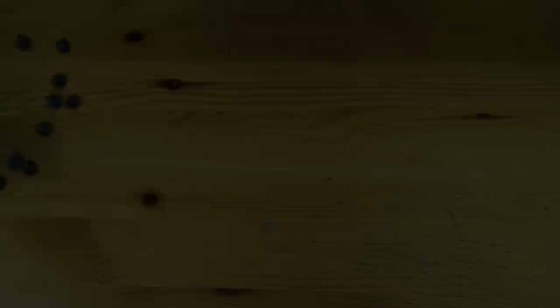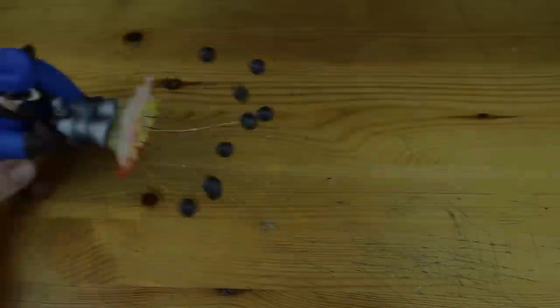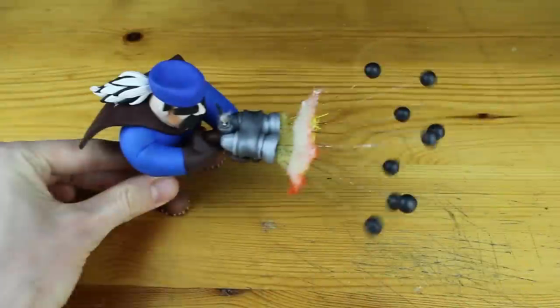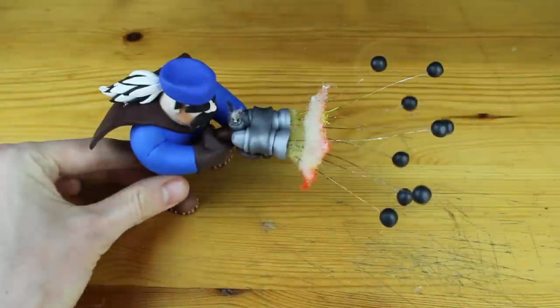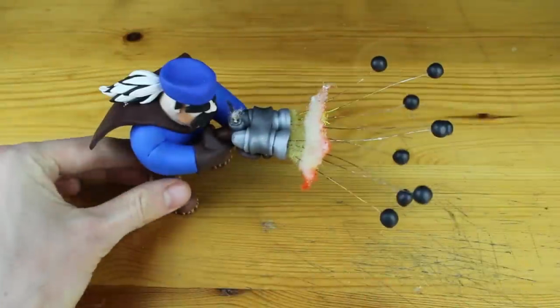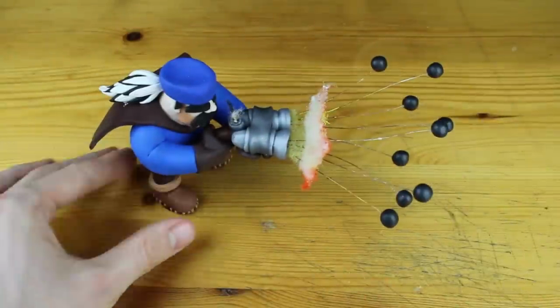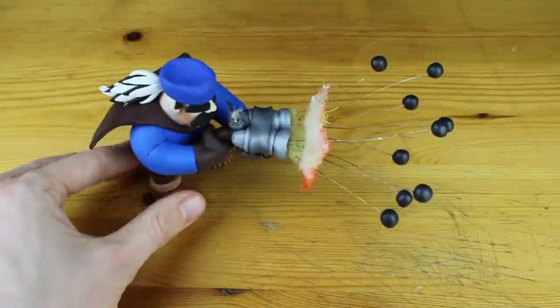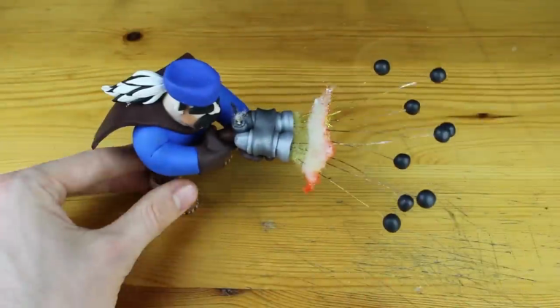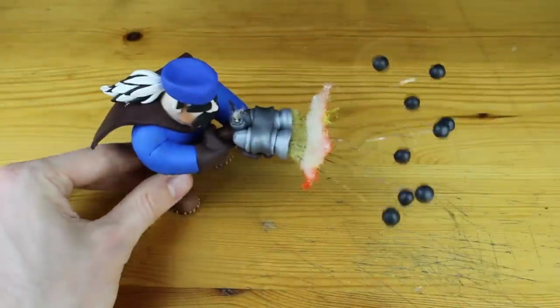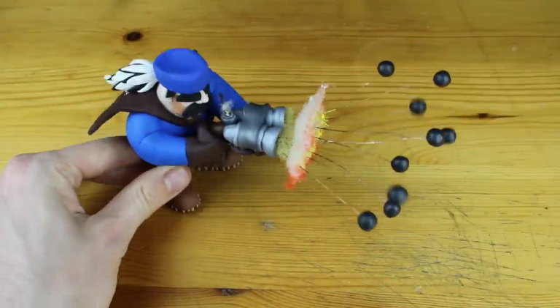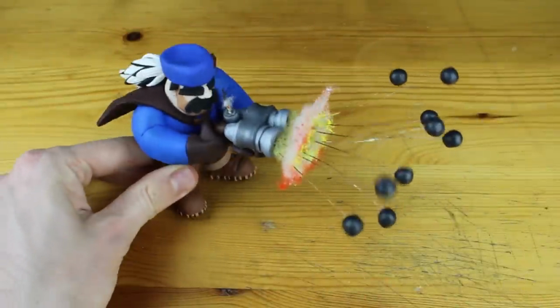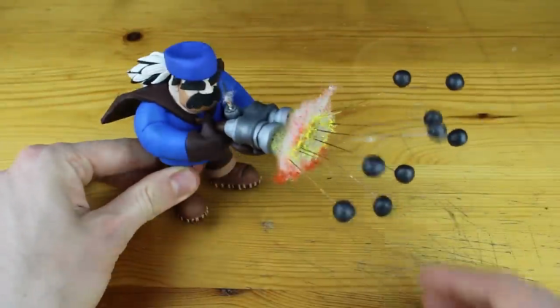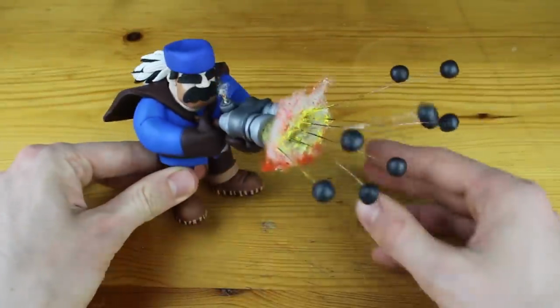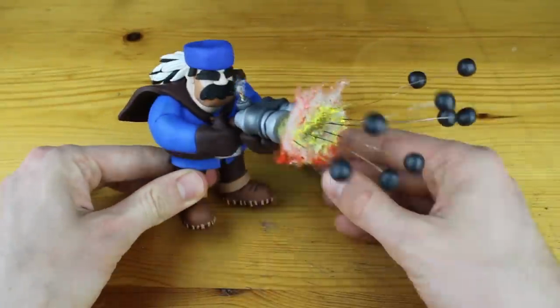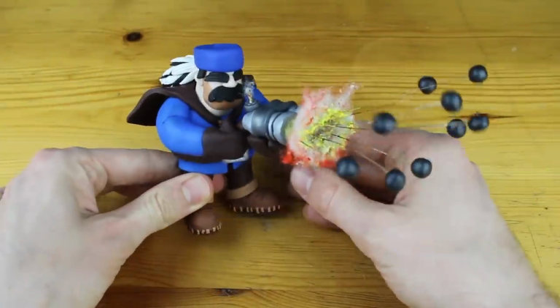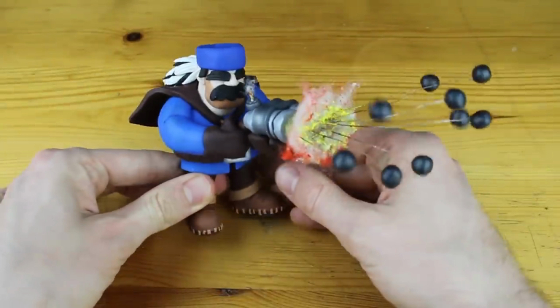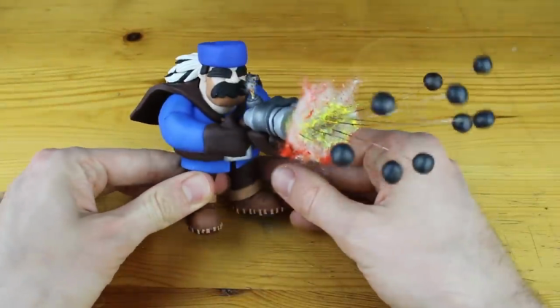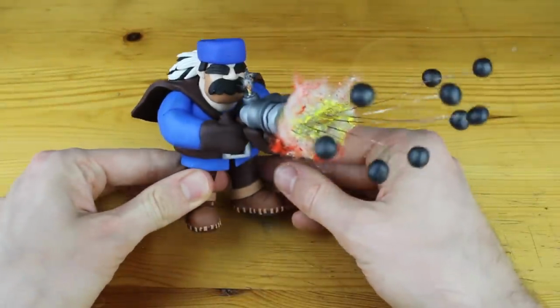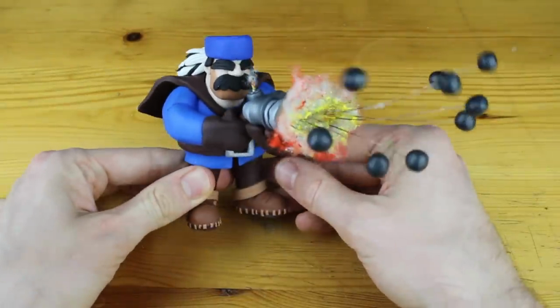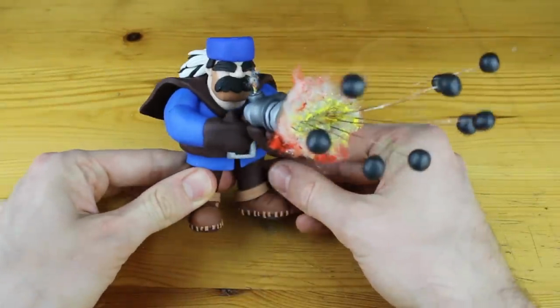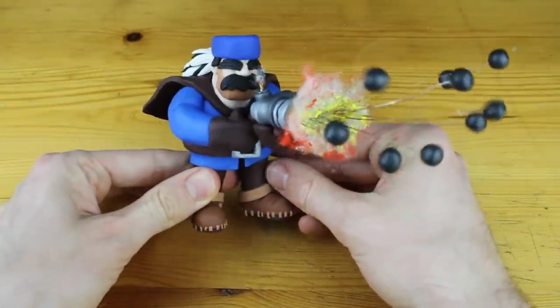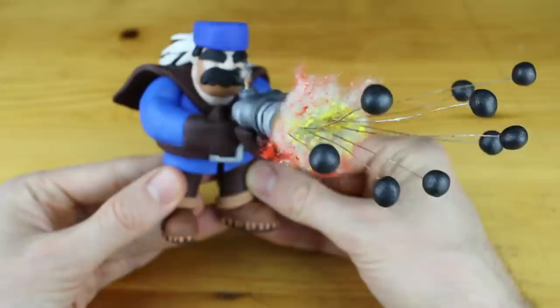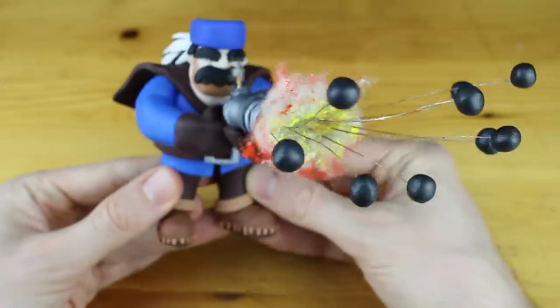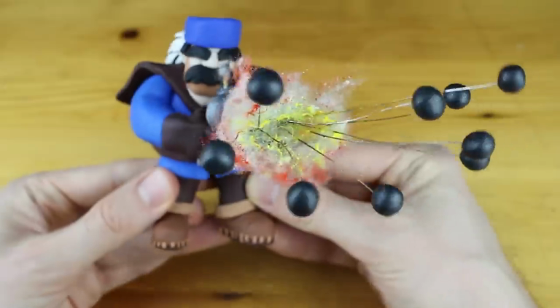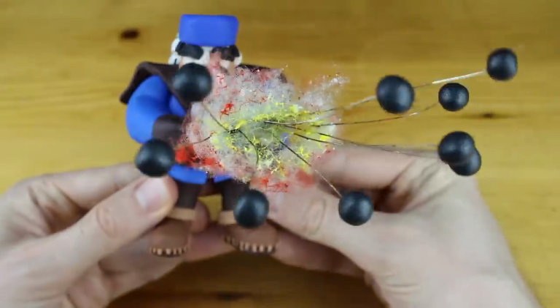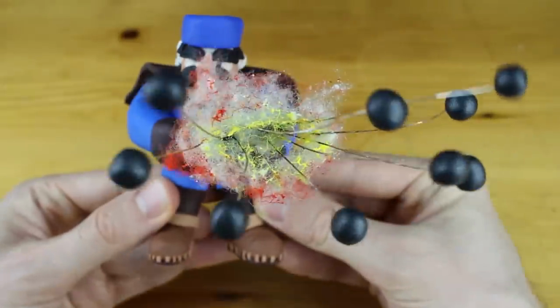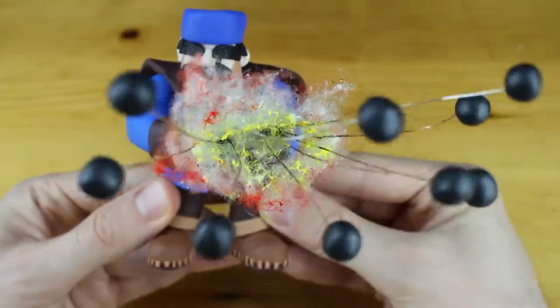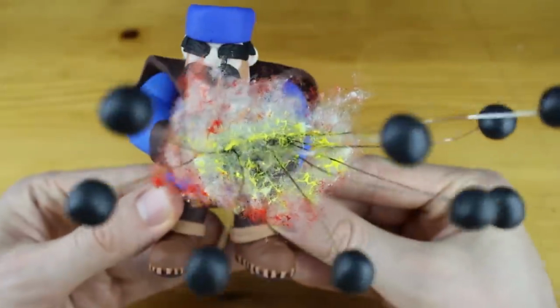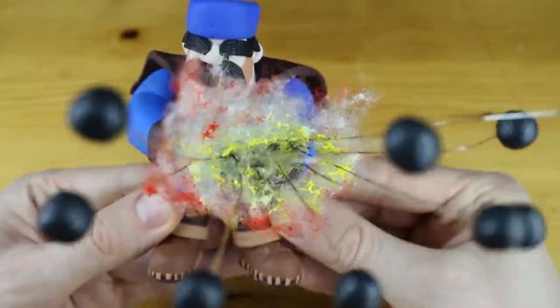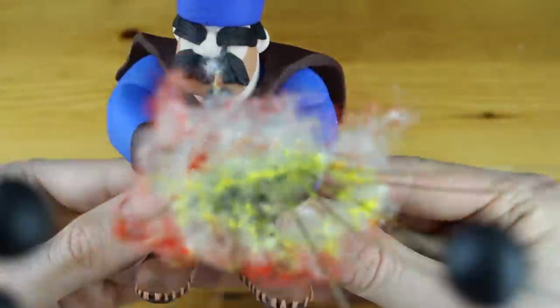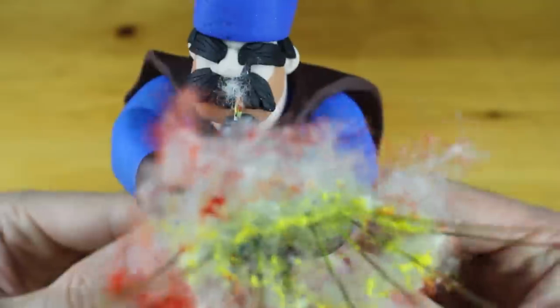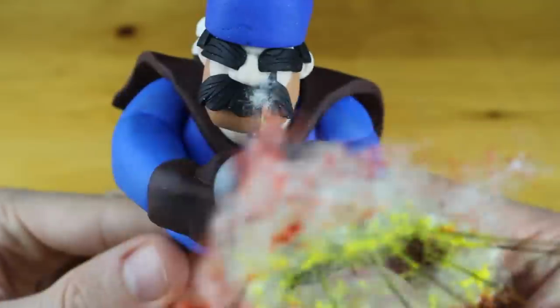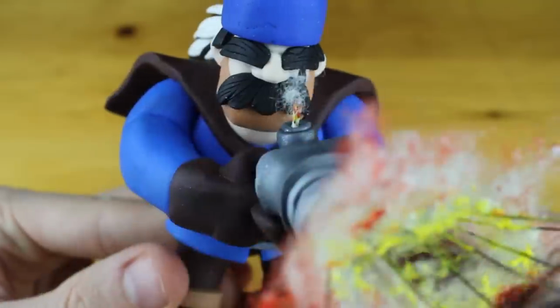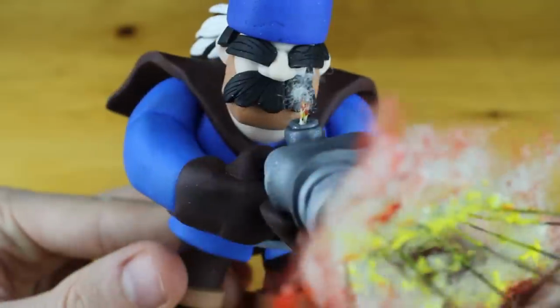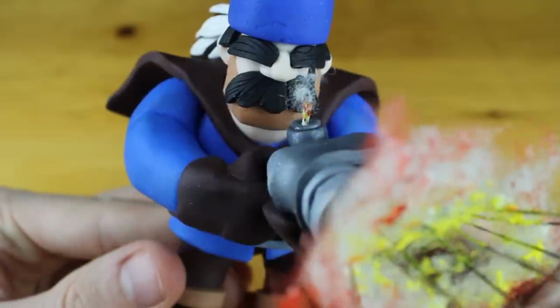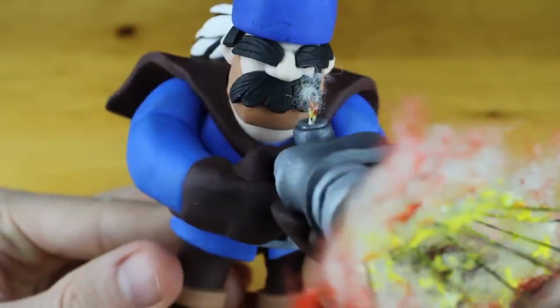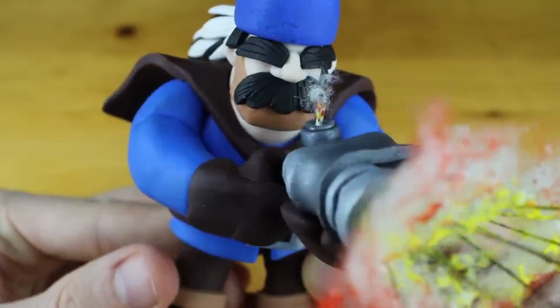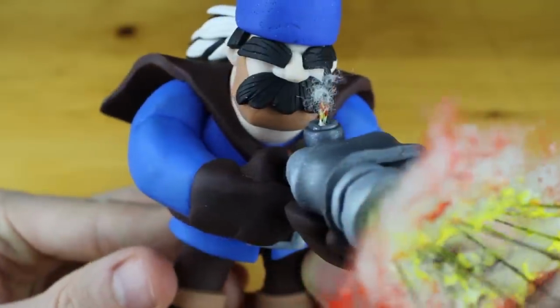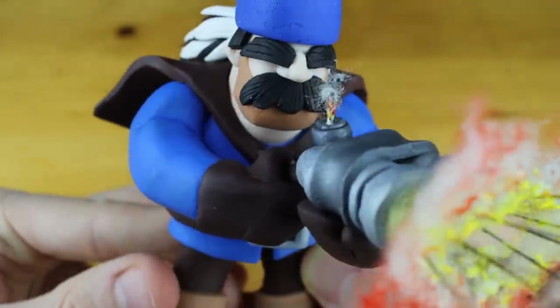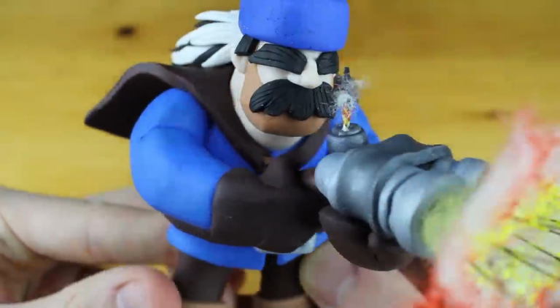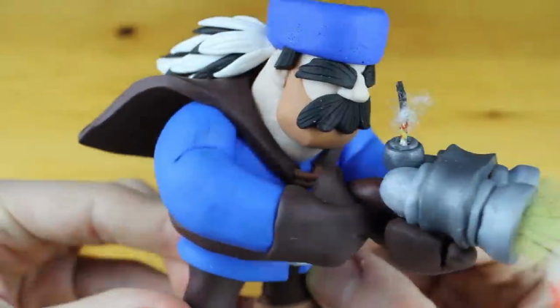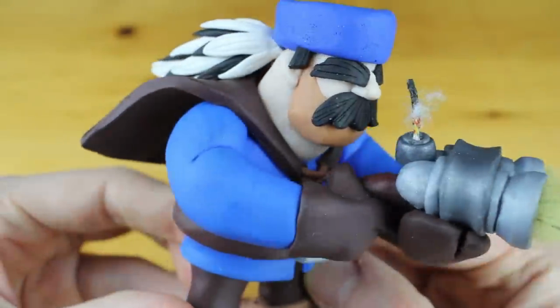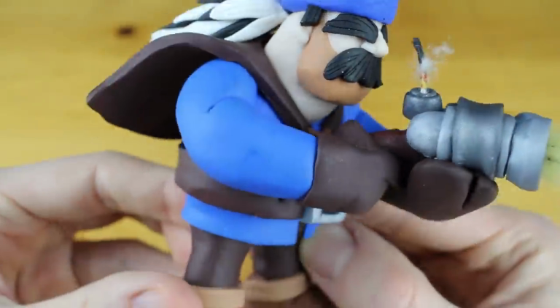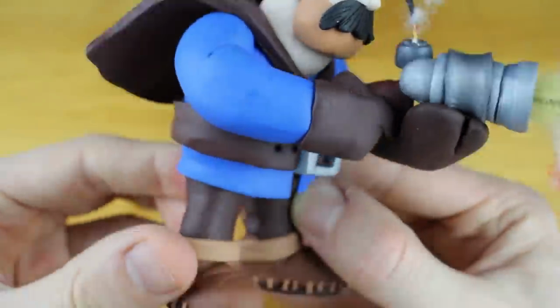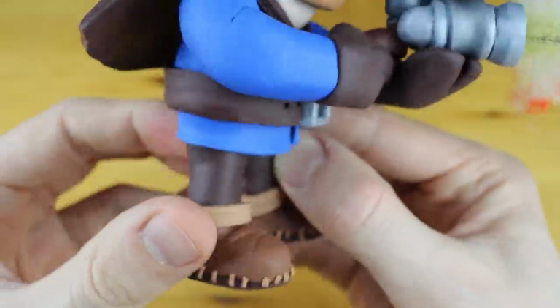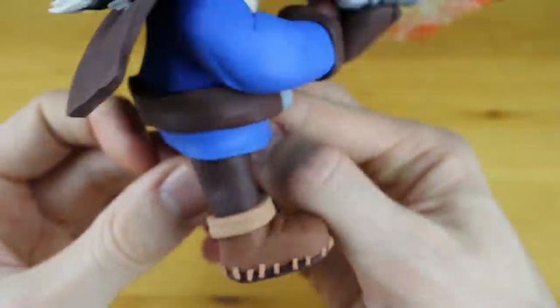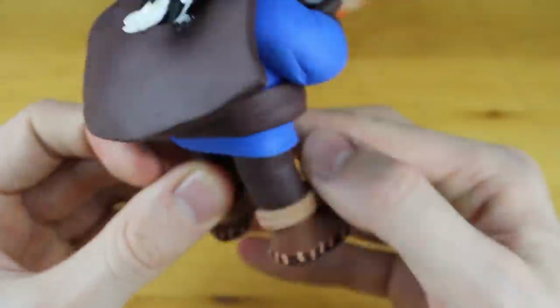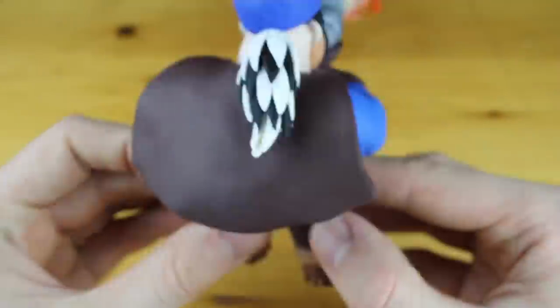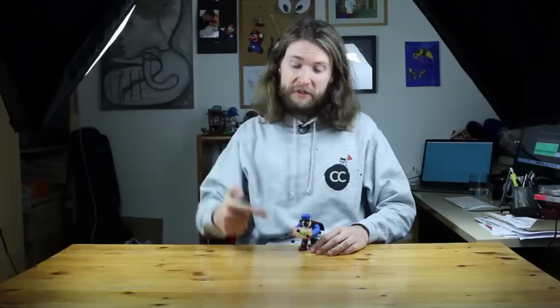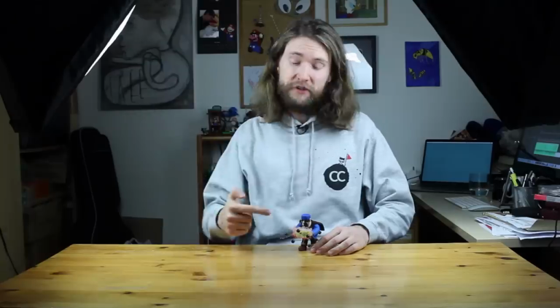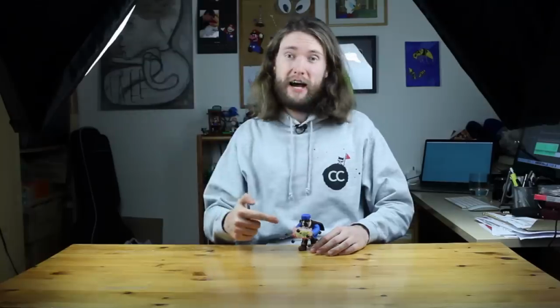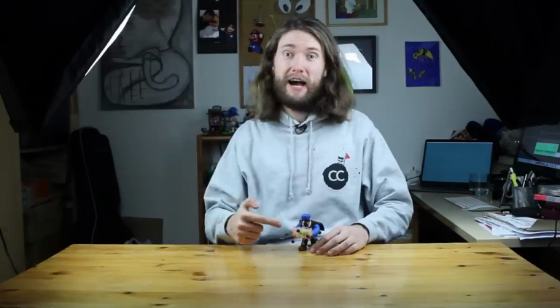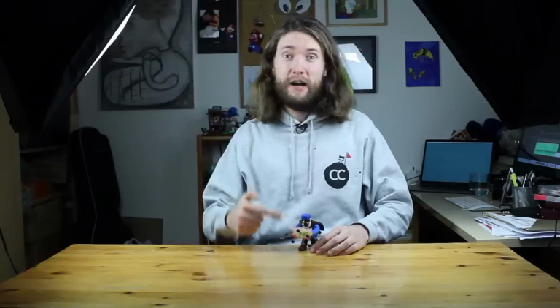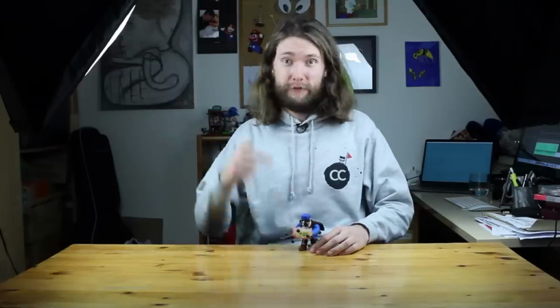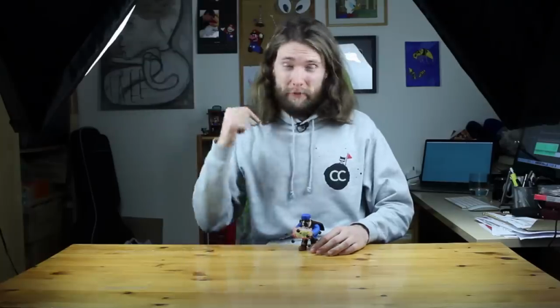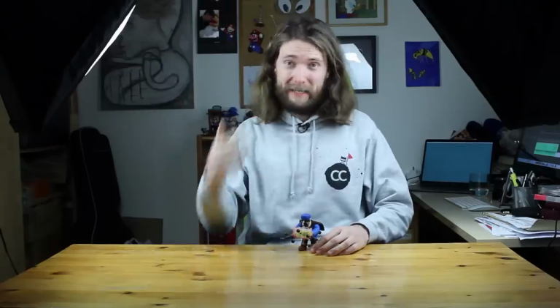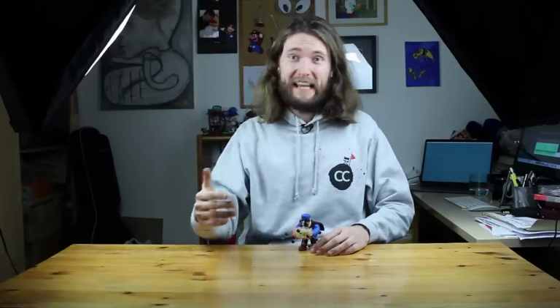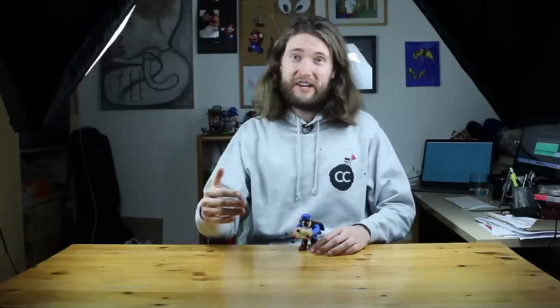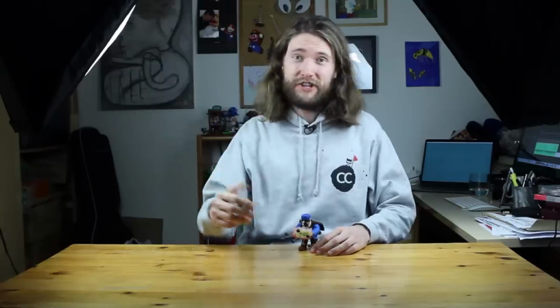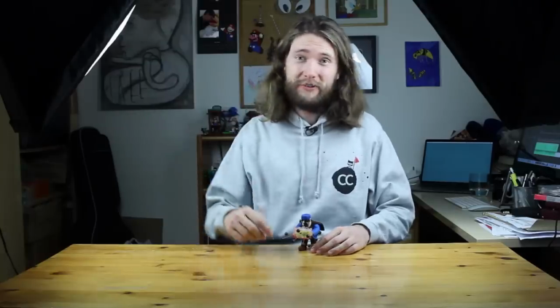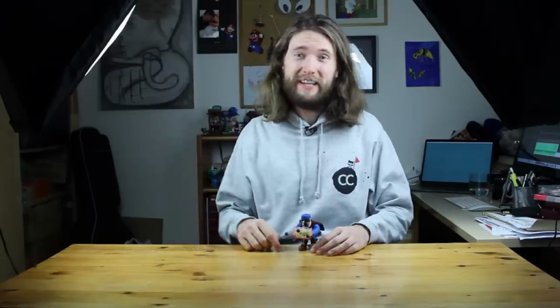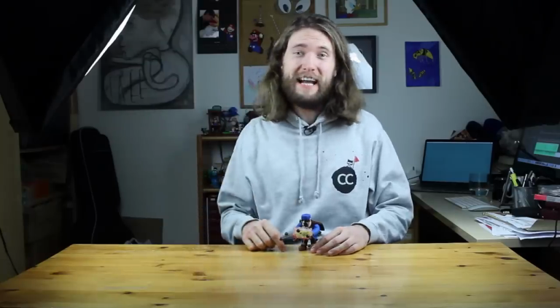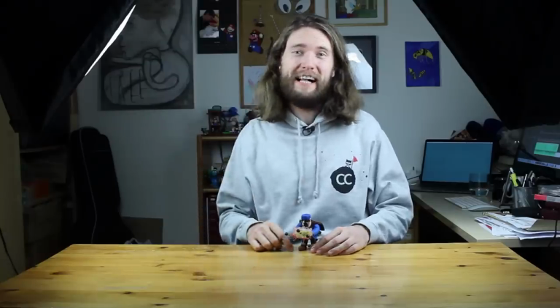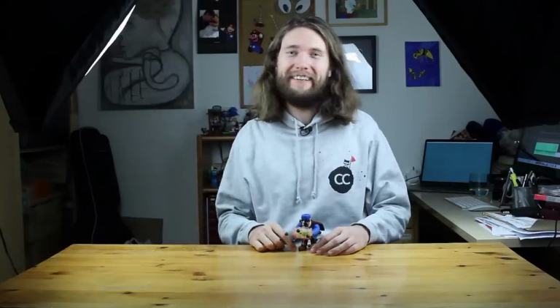Hey guys and welcome to another Polymer Clay Tutorial! Today we are going to create the Hunter from Clash Royale!